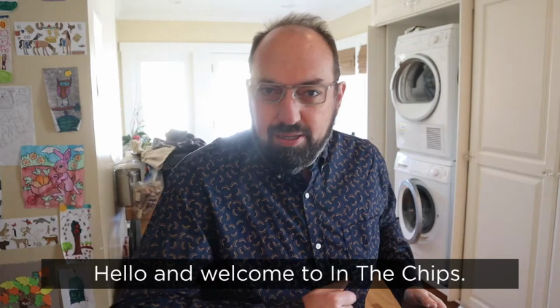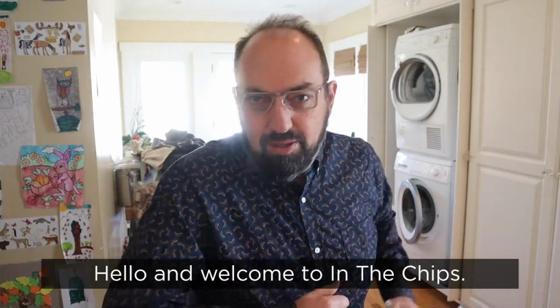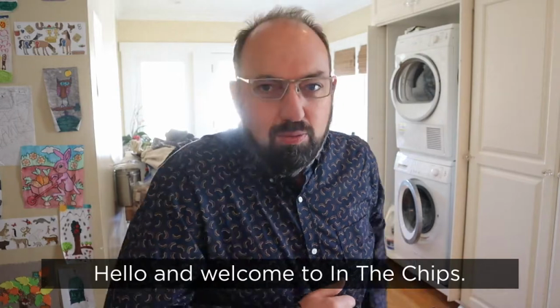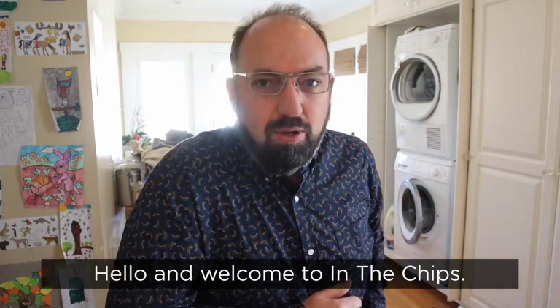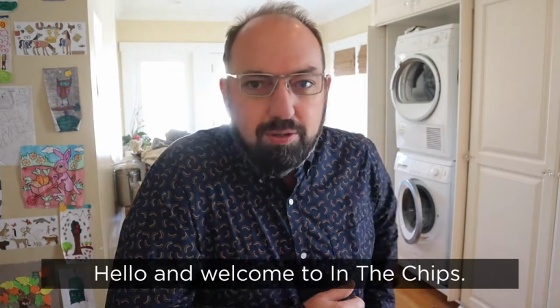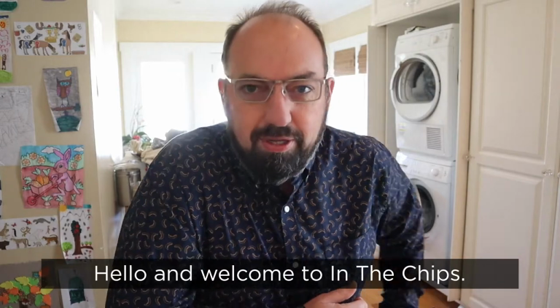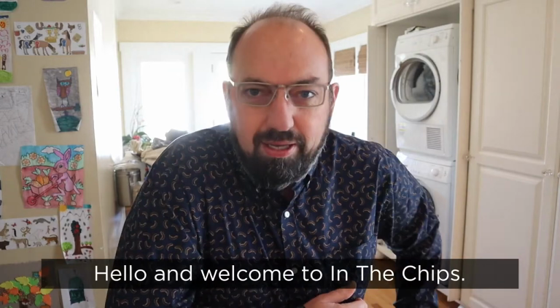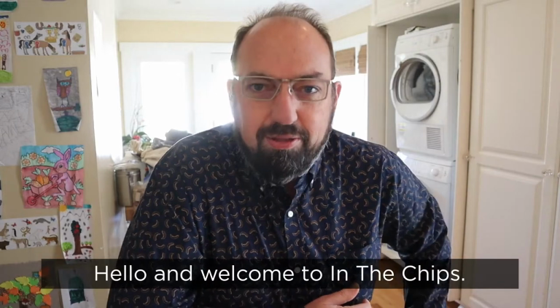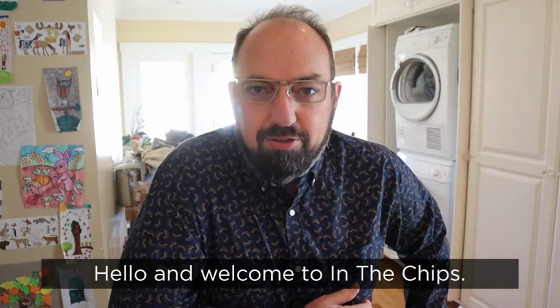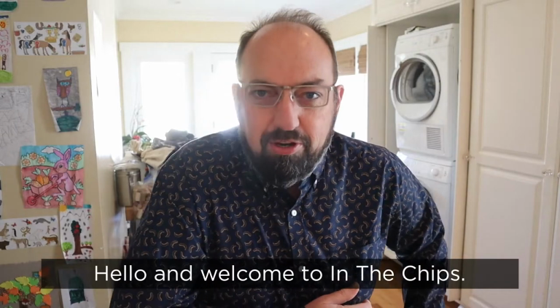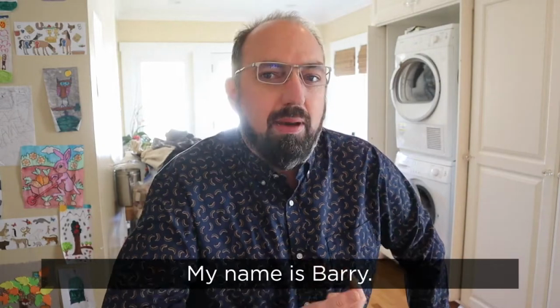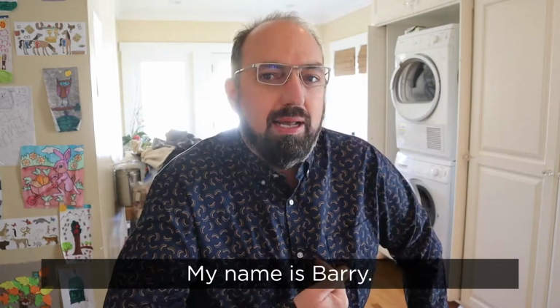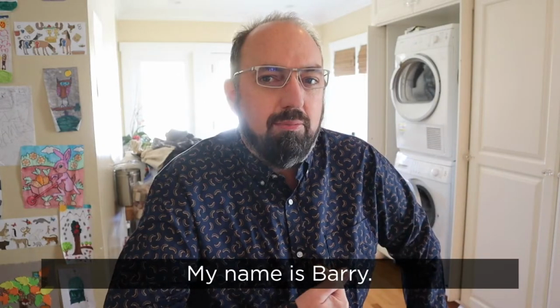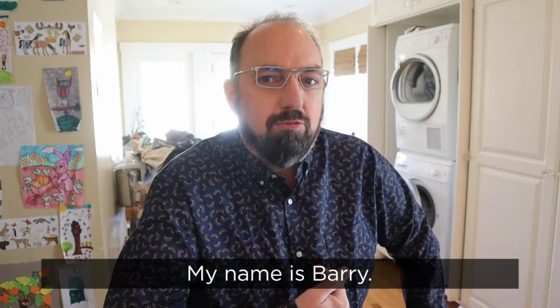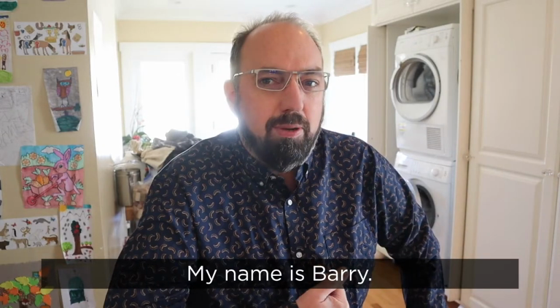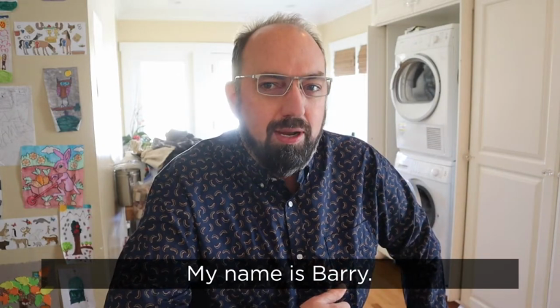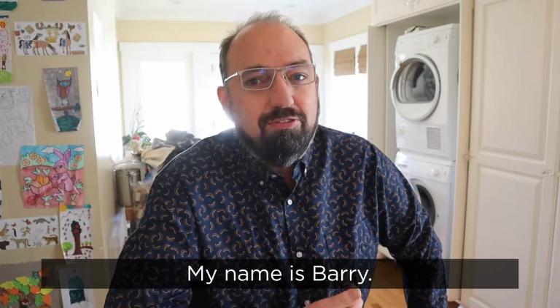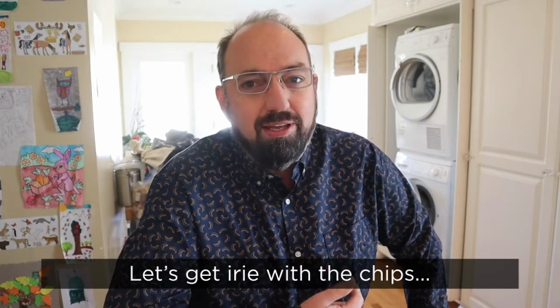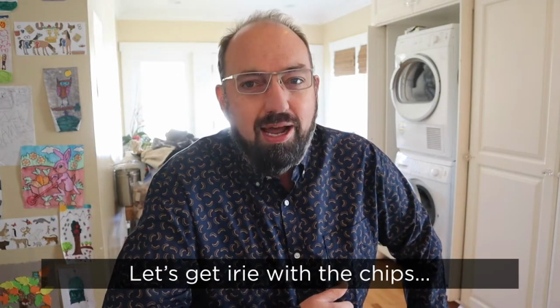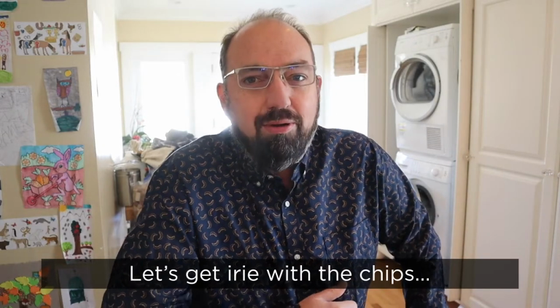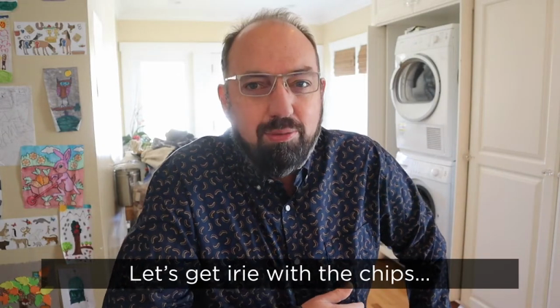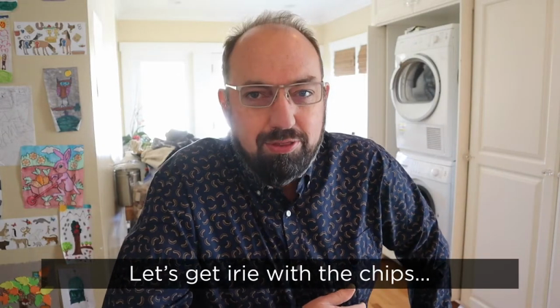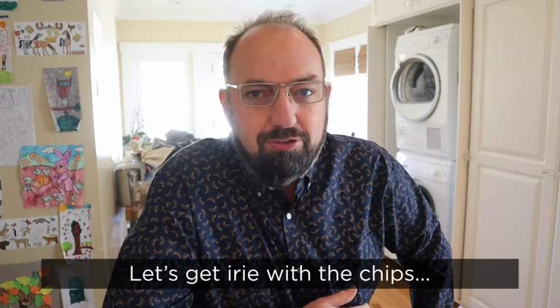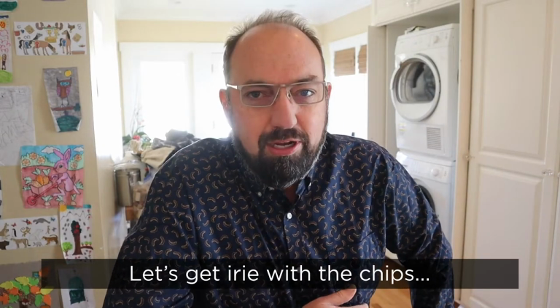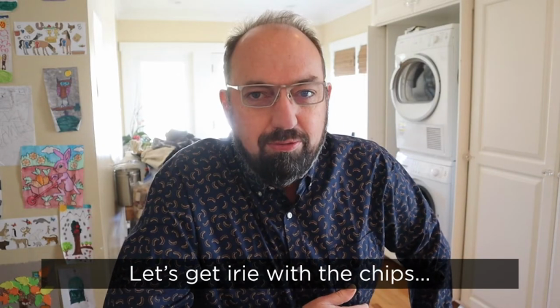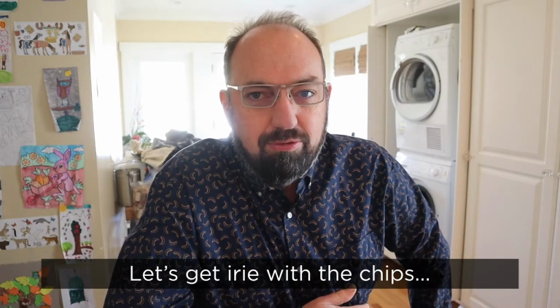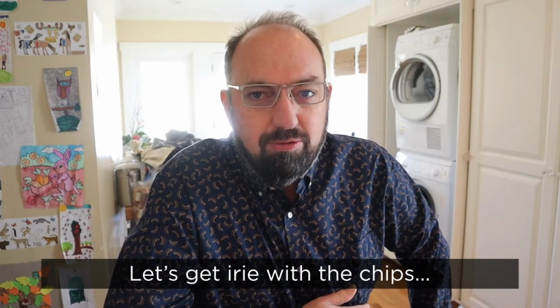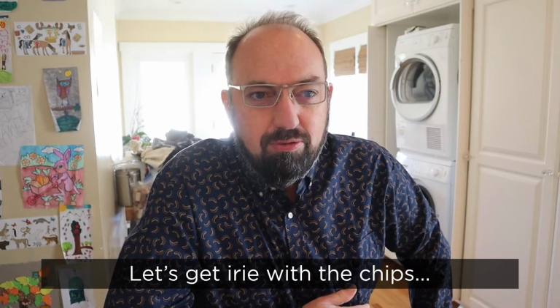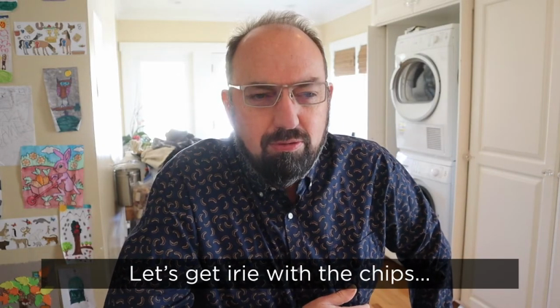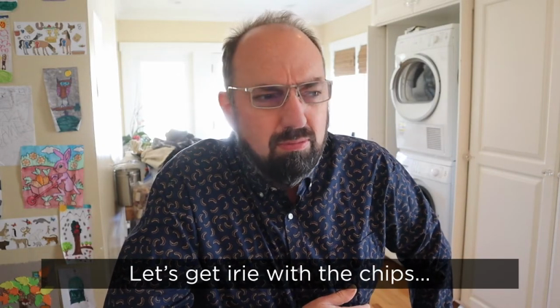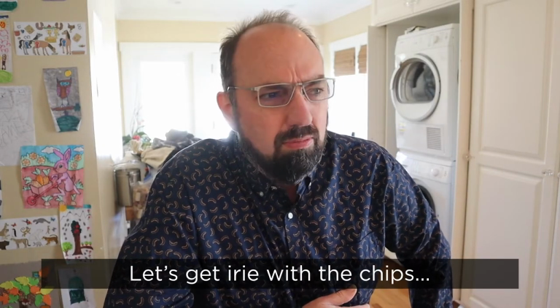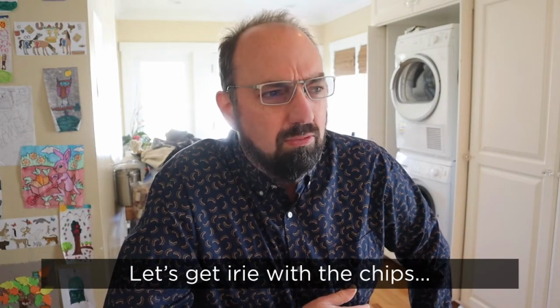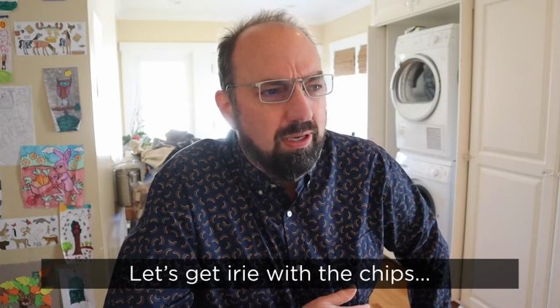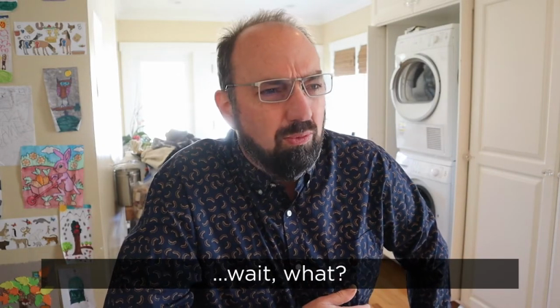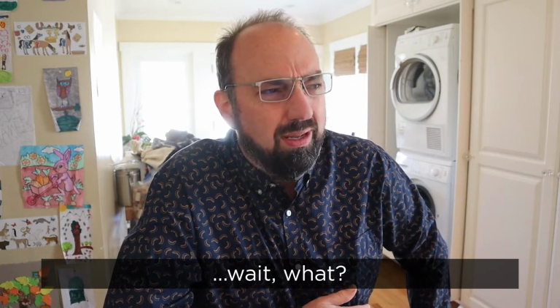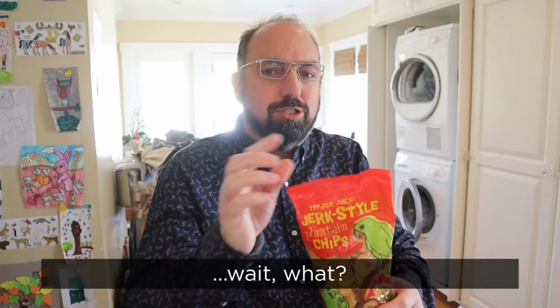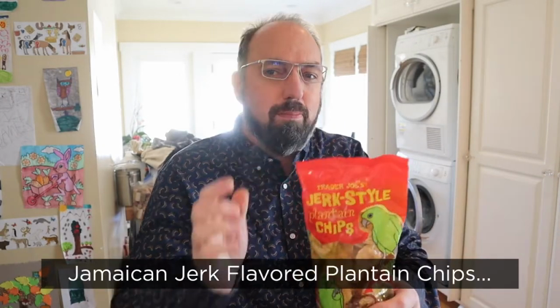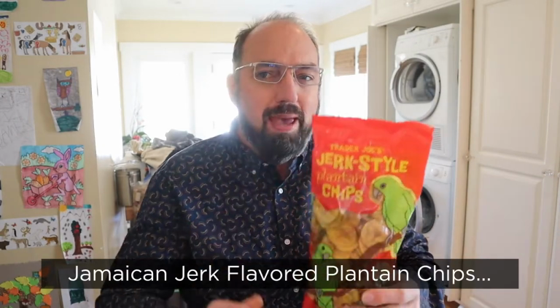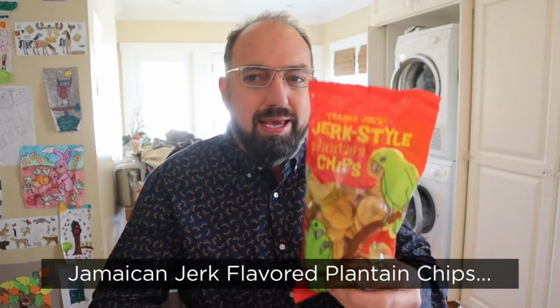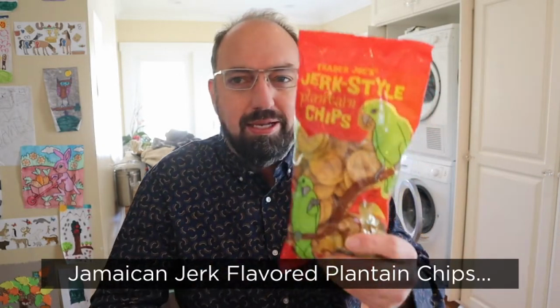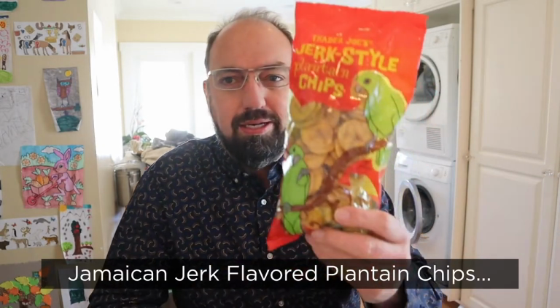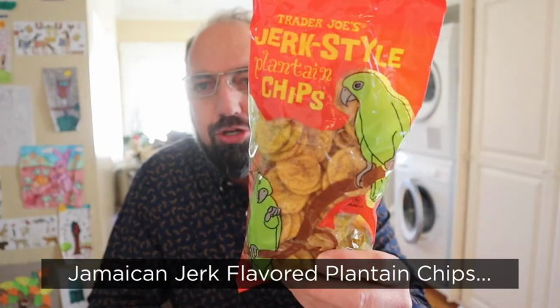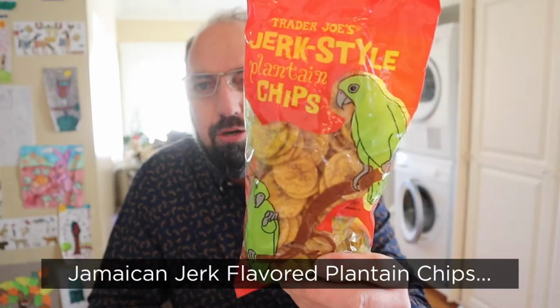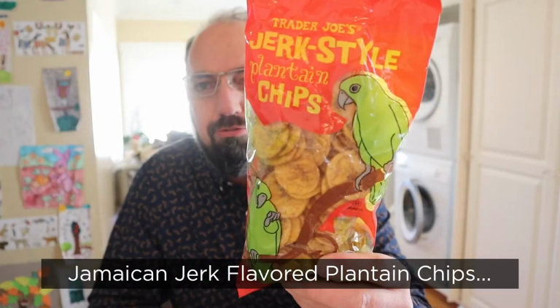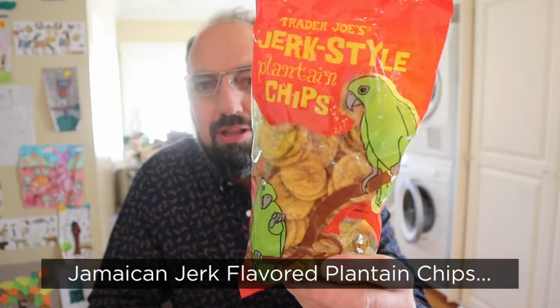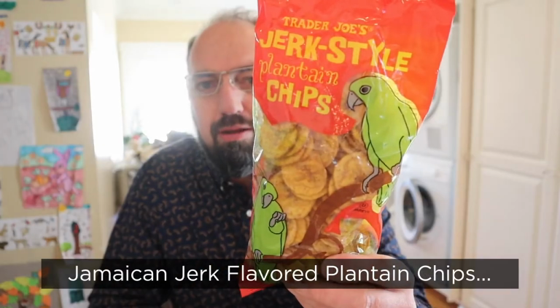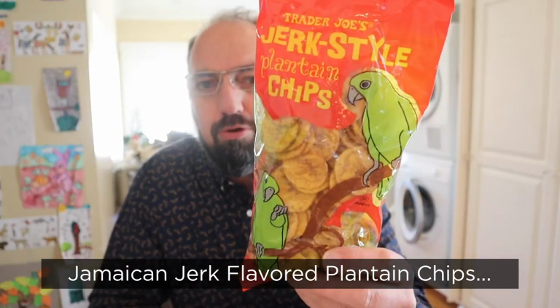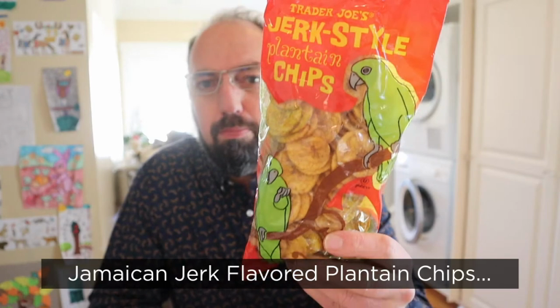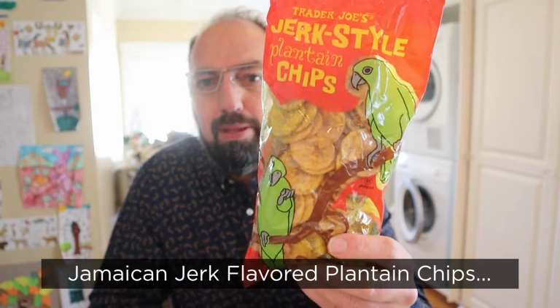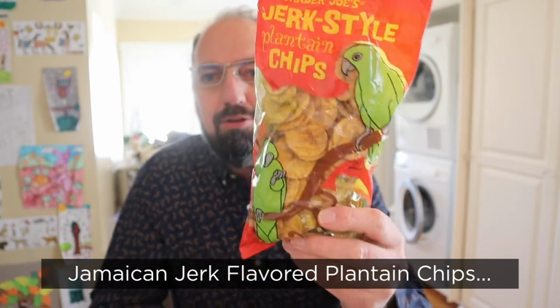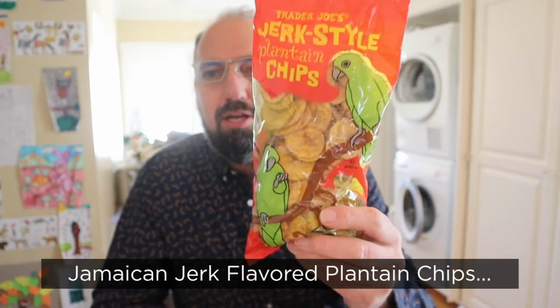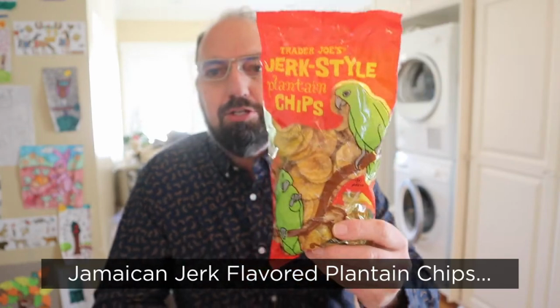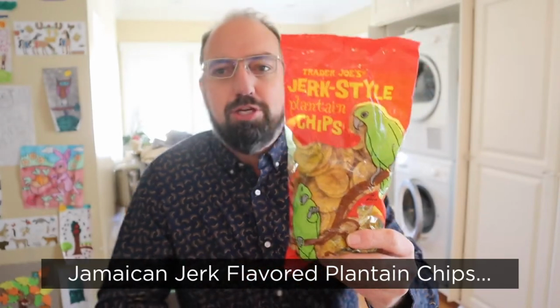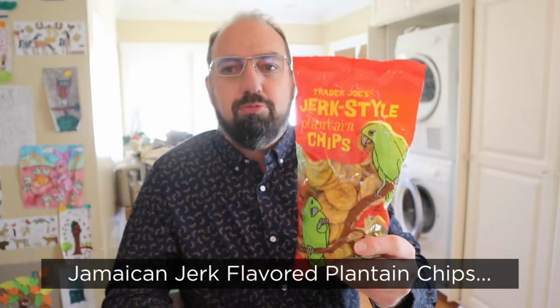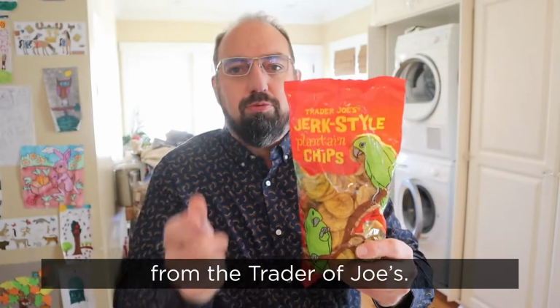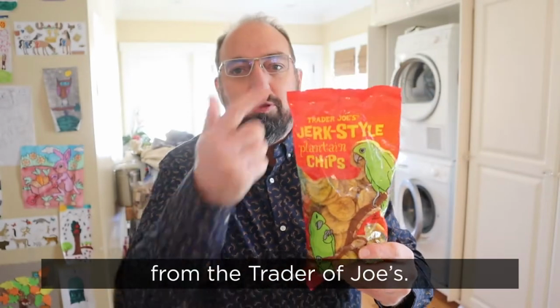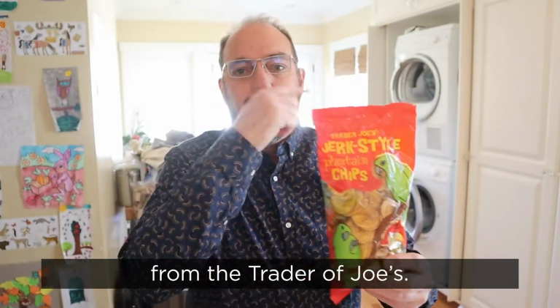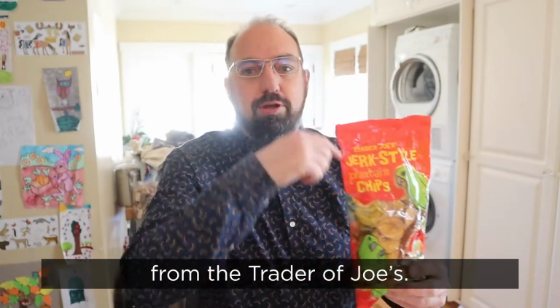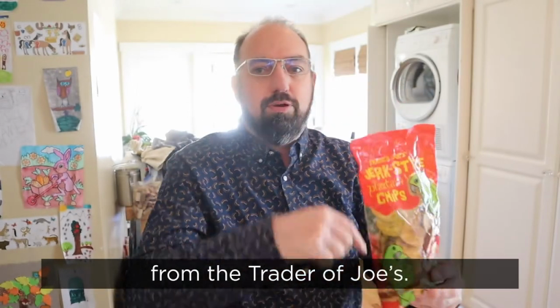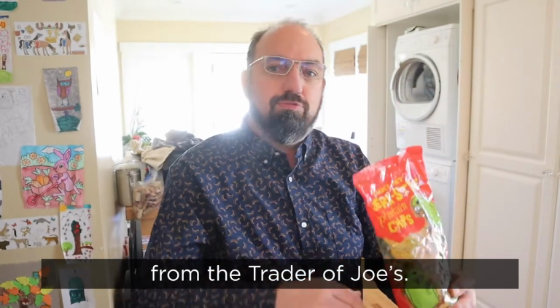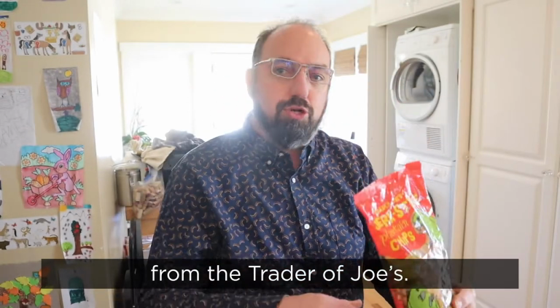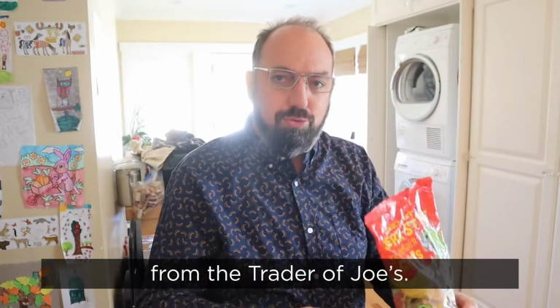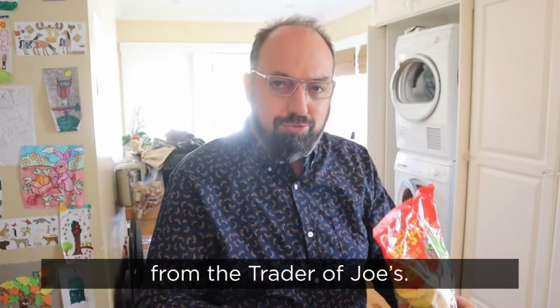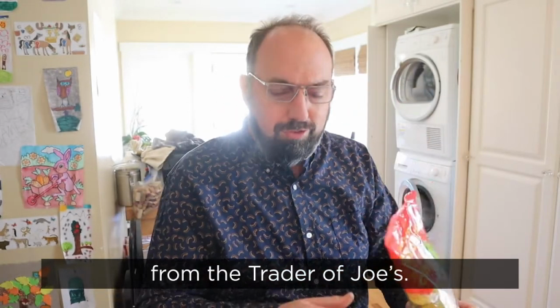Hello and welcome to In The Chip. My name is Barry. Let's get Irie with the chips. Wait, what? Jamaican jerk flavored plantain chips from Trader Joe's.